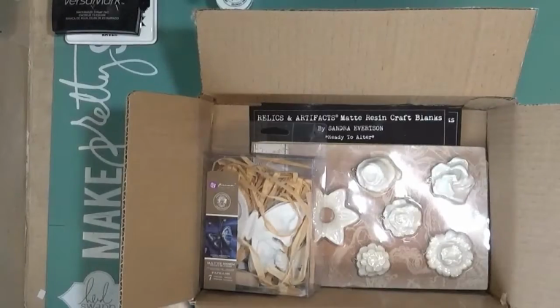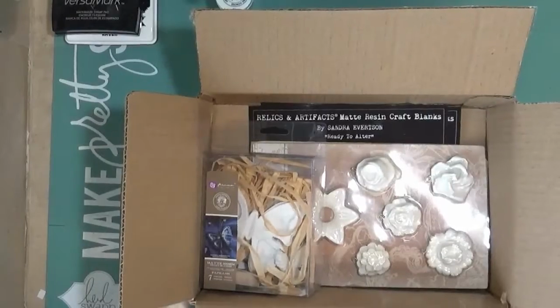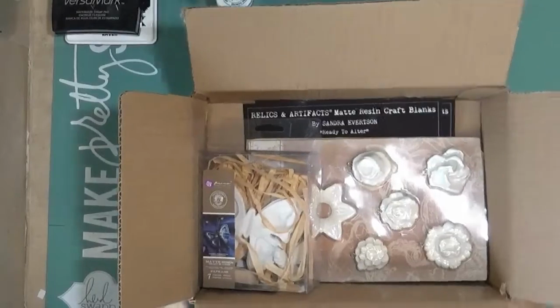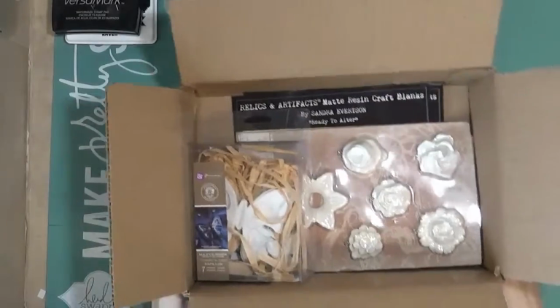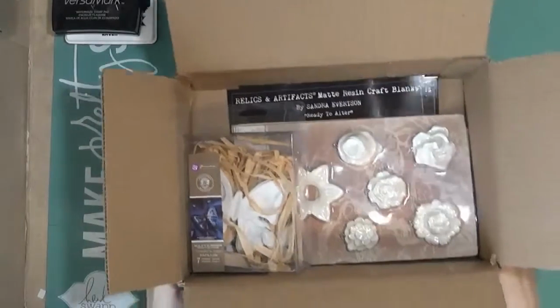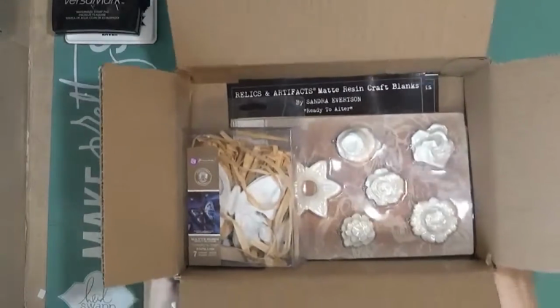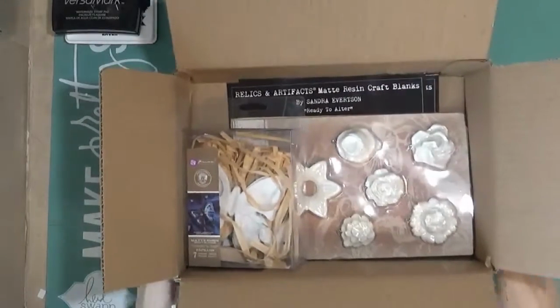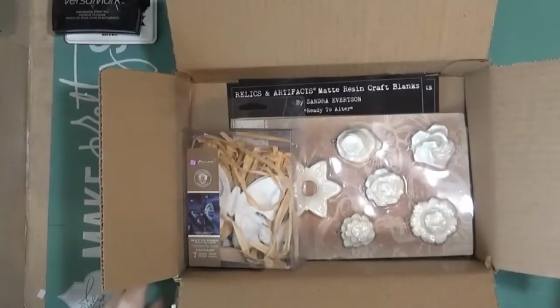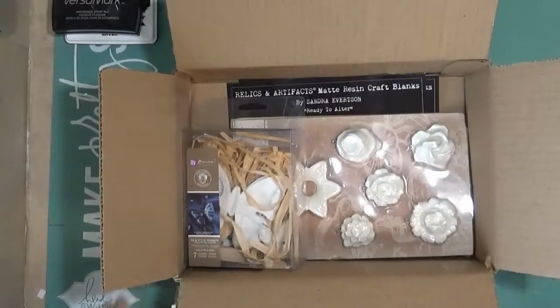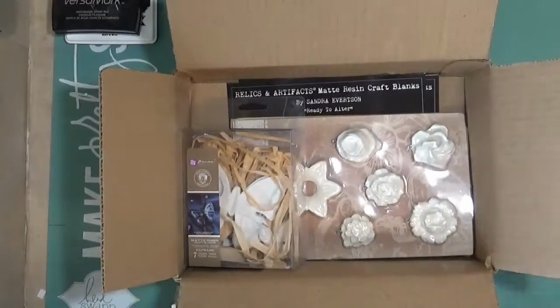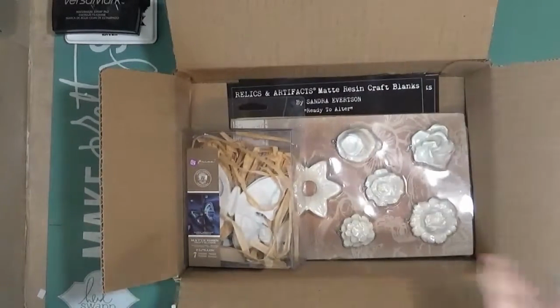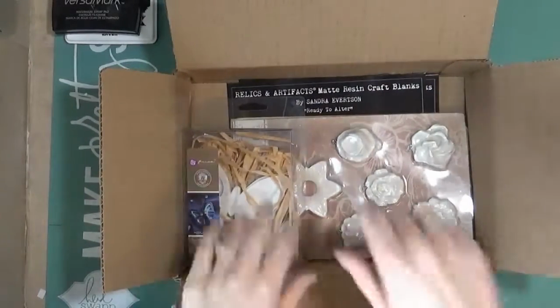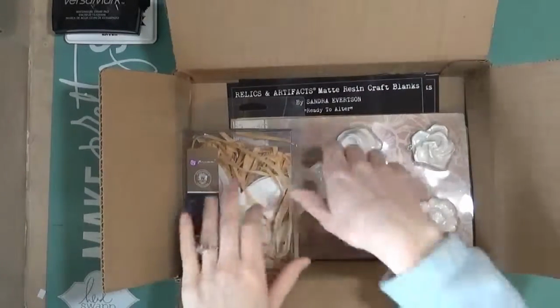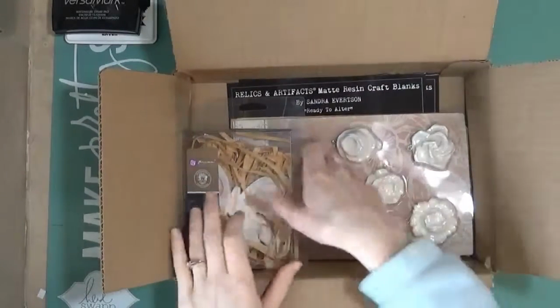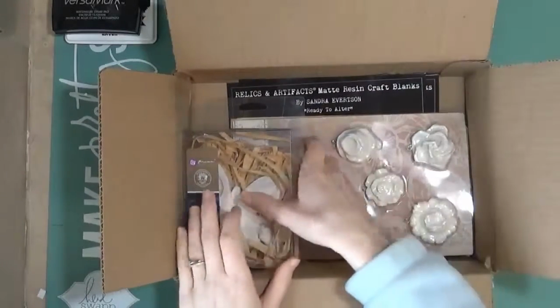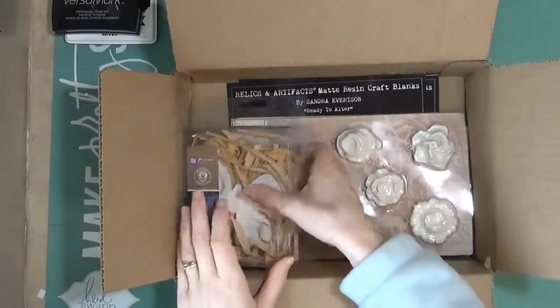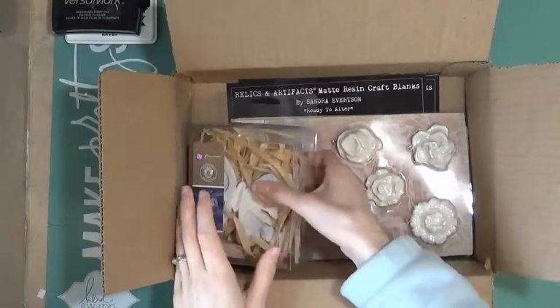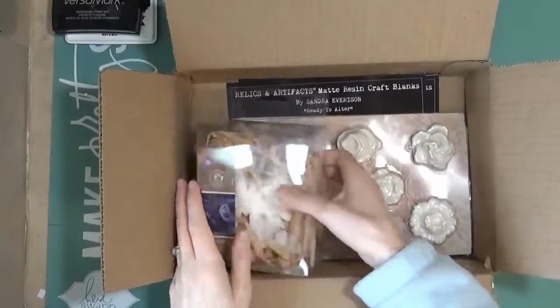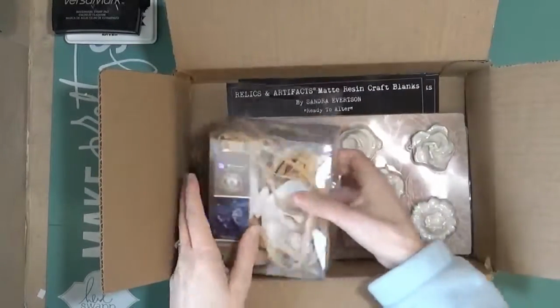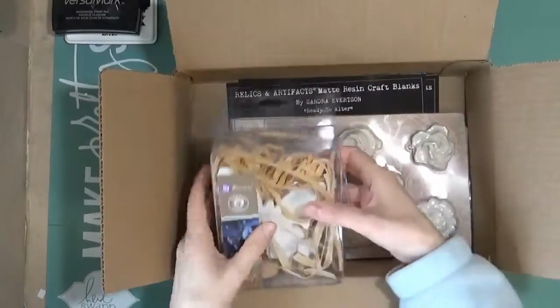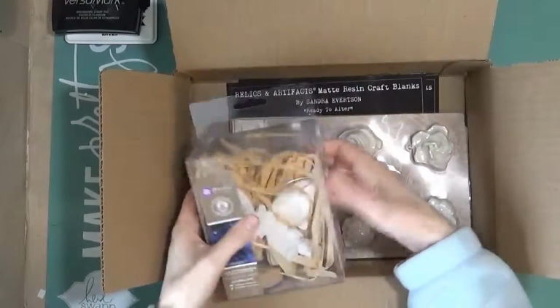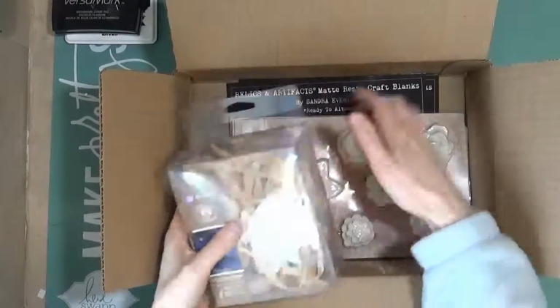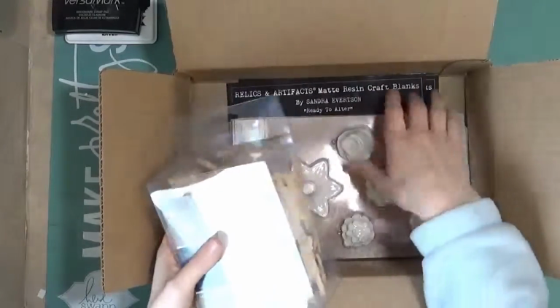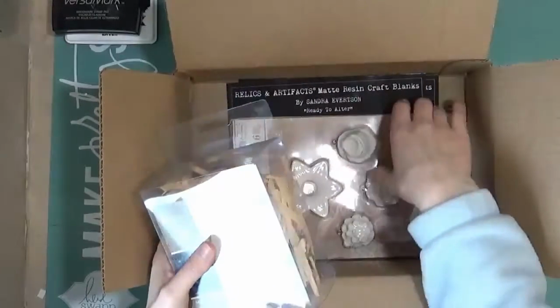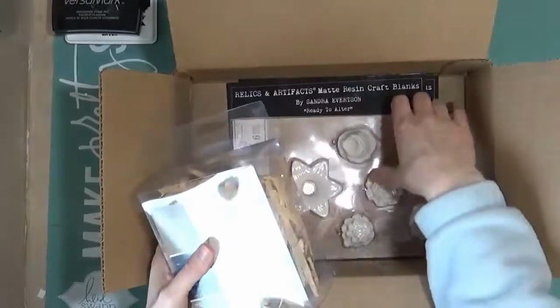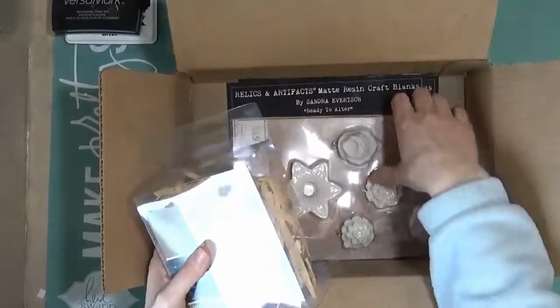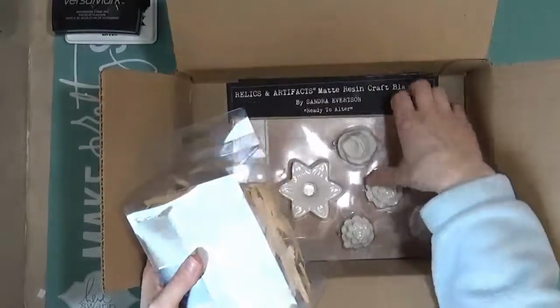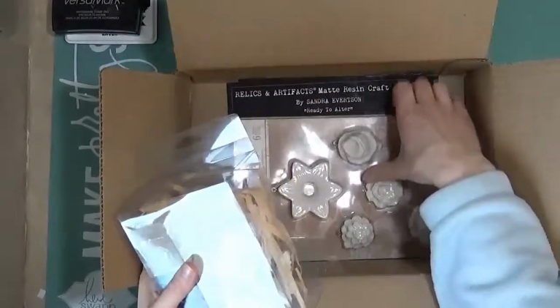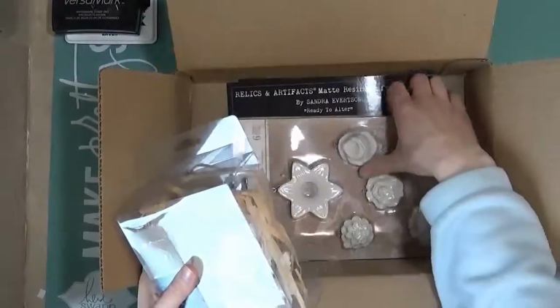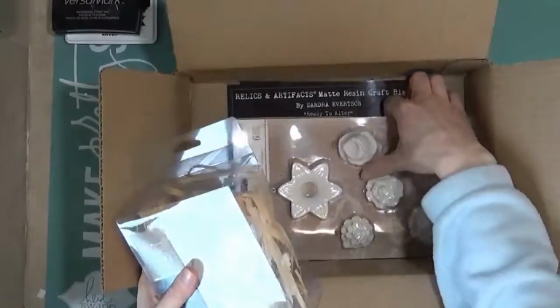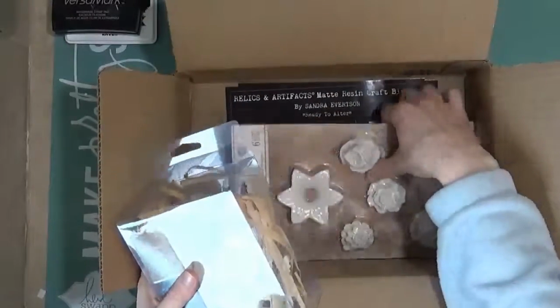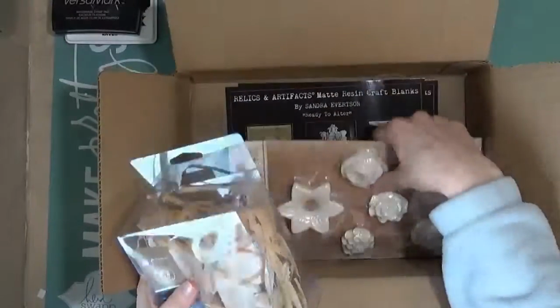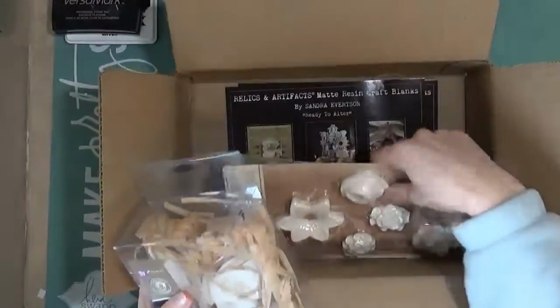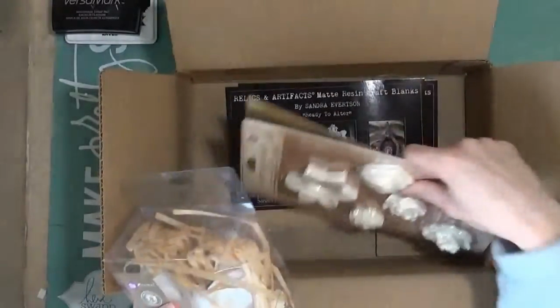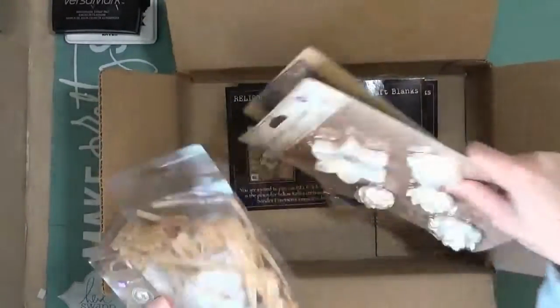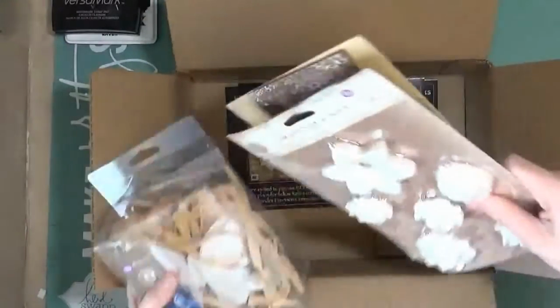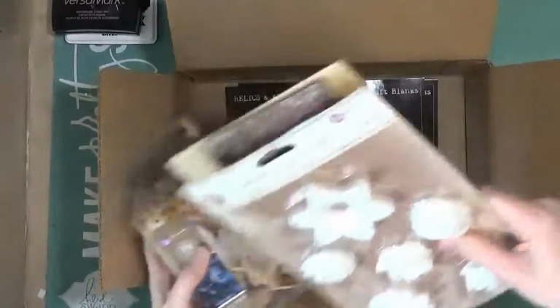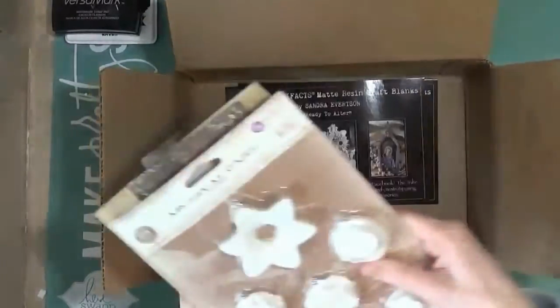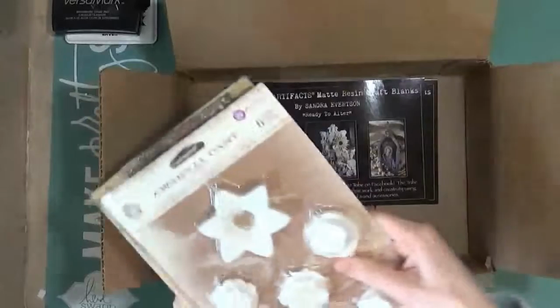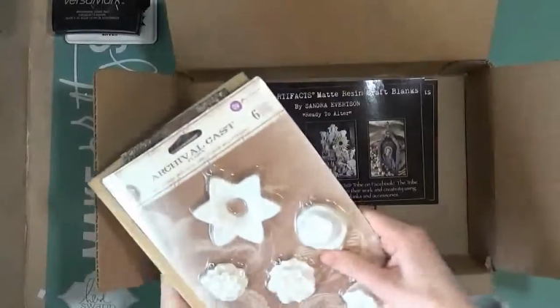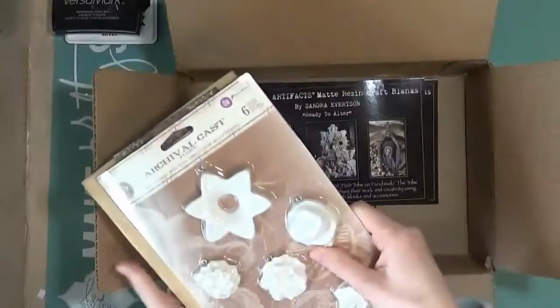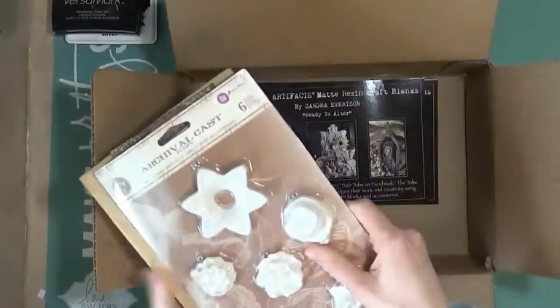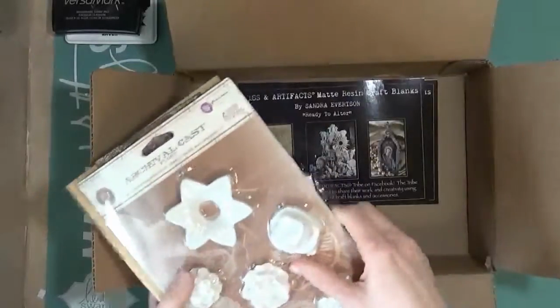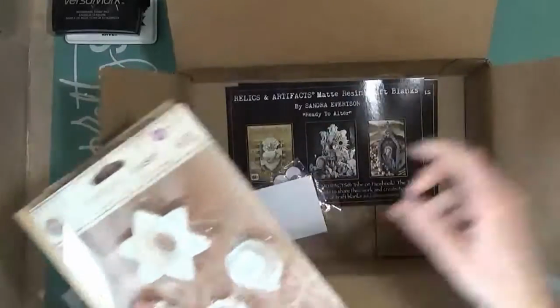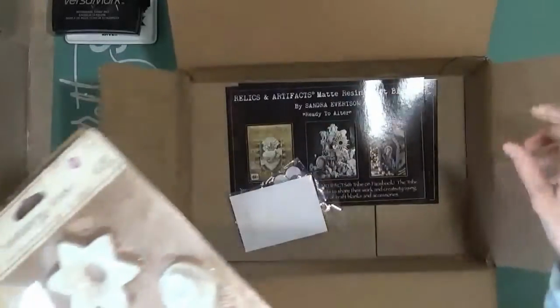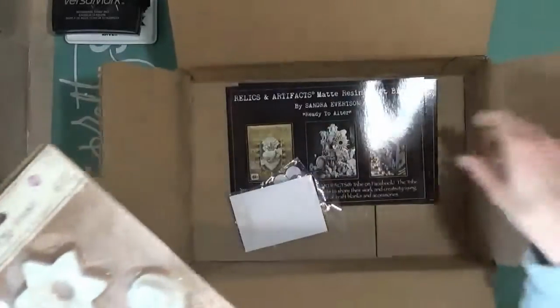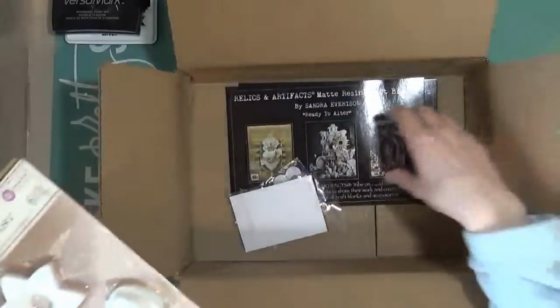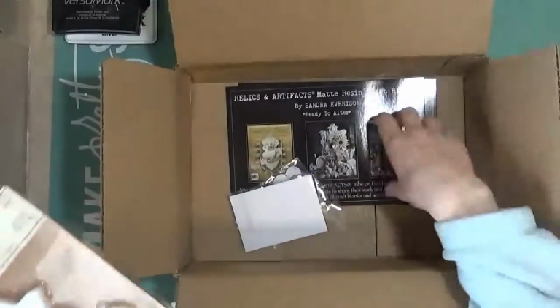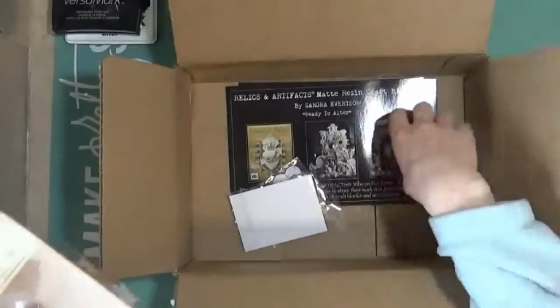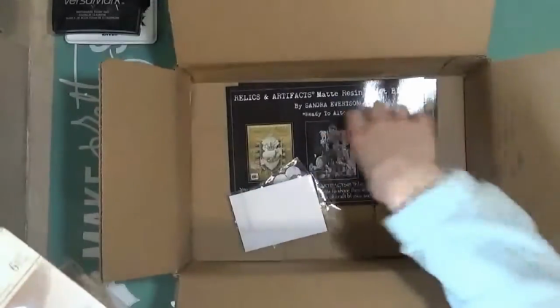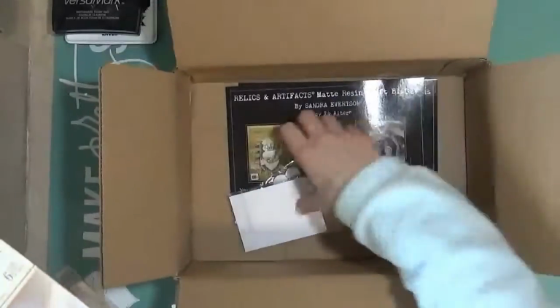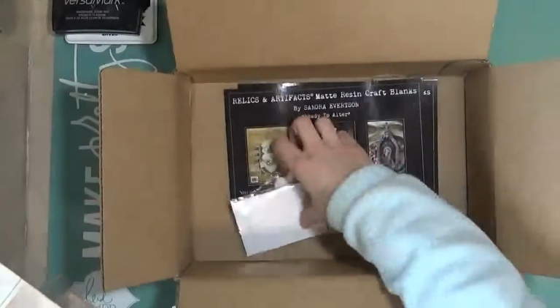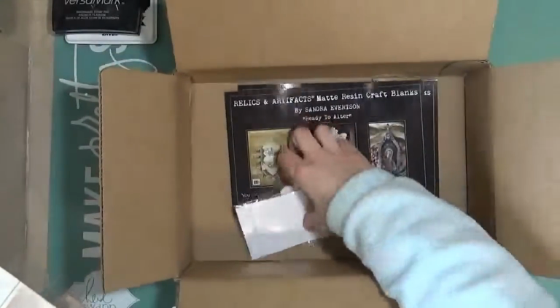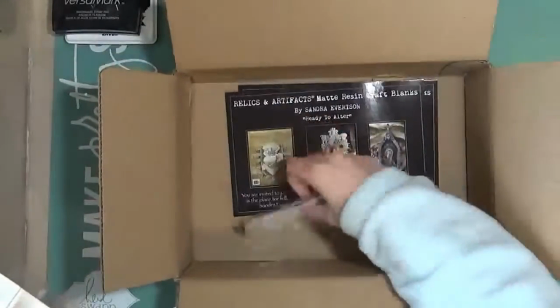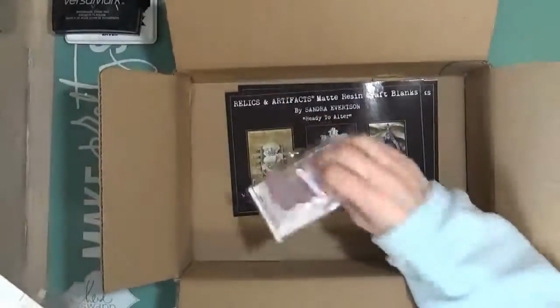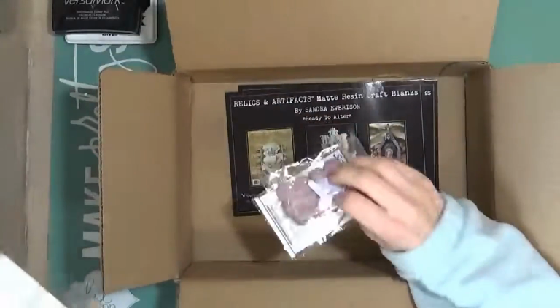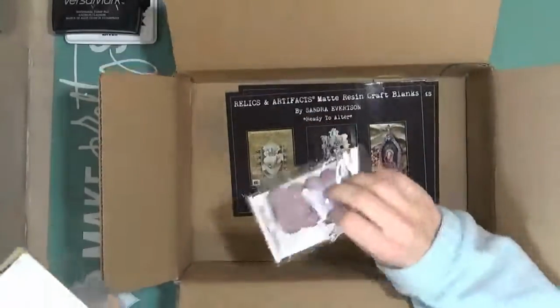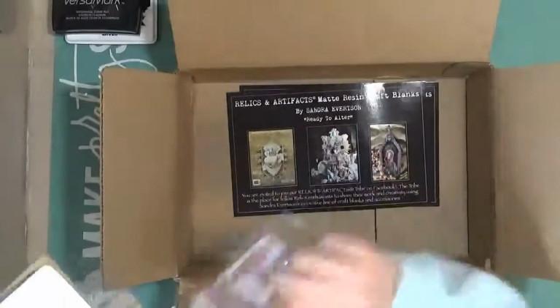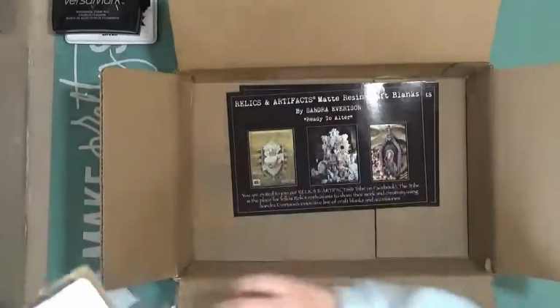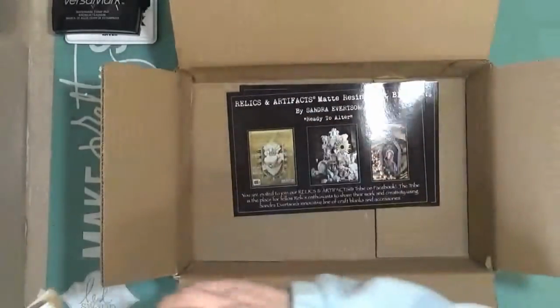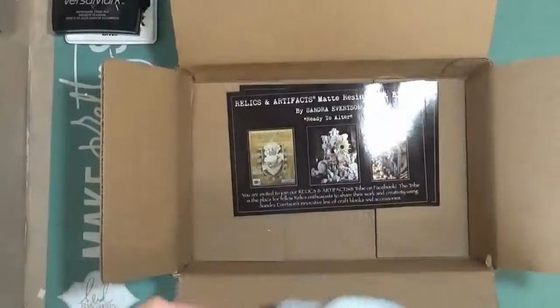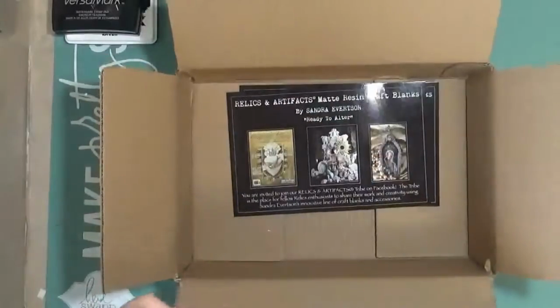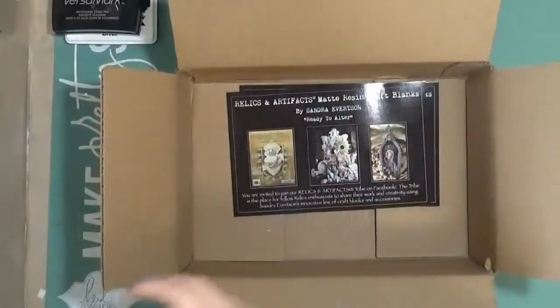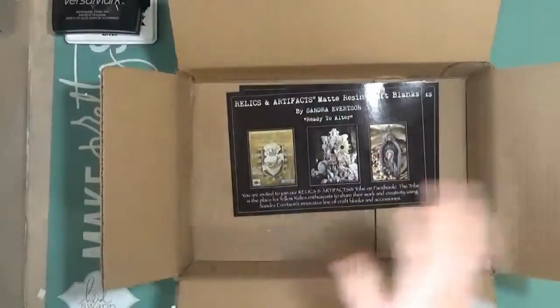Hi guys! I want to show you a little bit of Happy Mail that I got recently. Let me see if I got all my stuff out here.